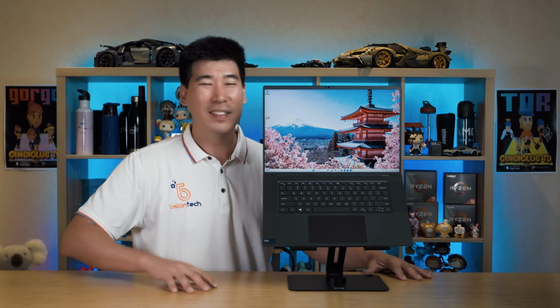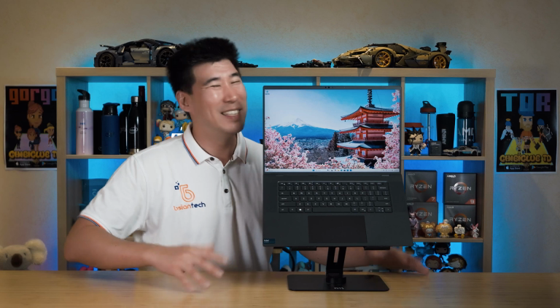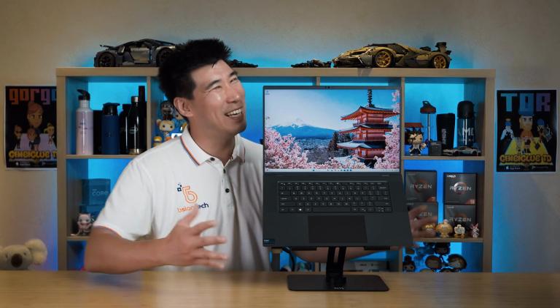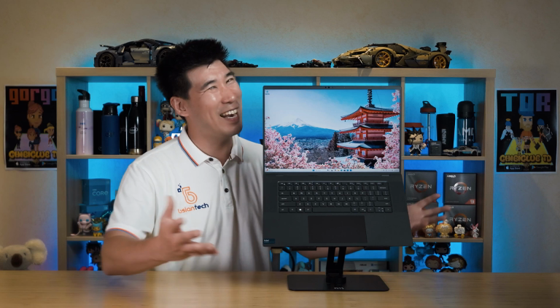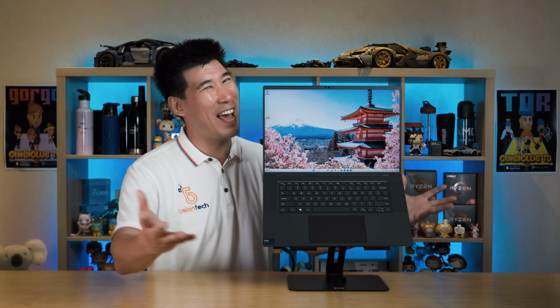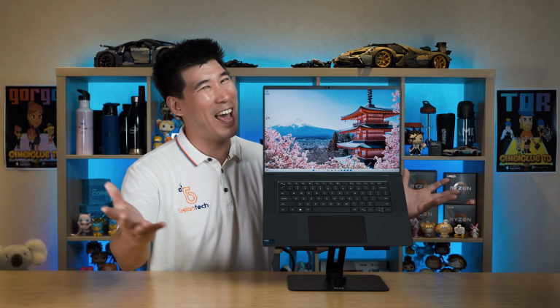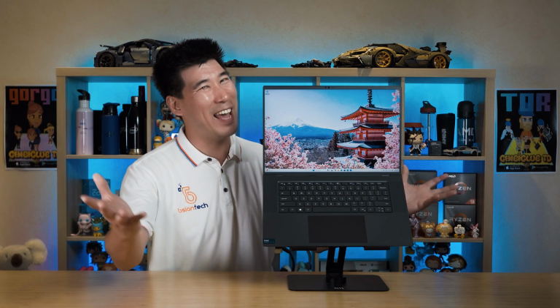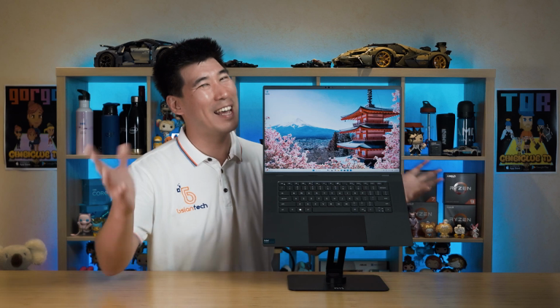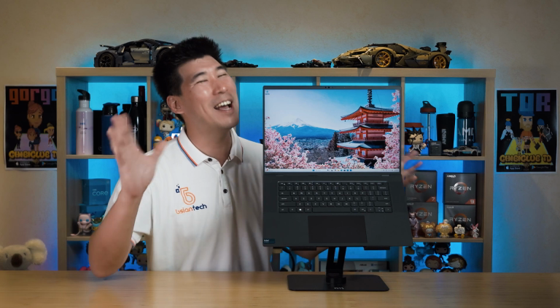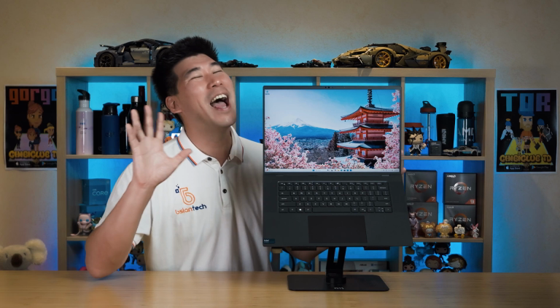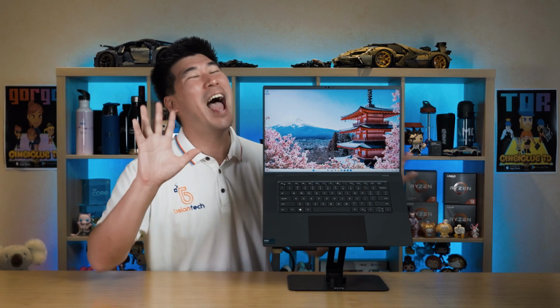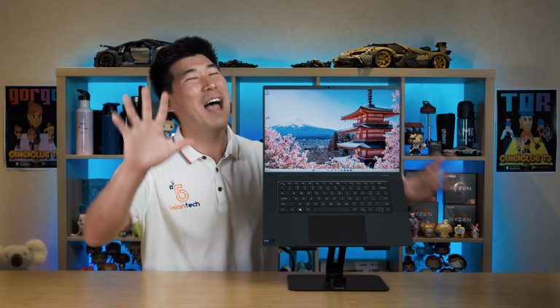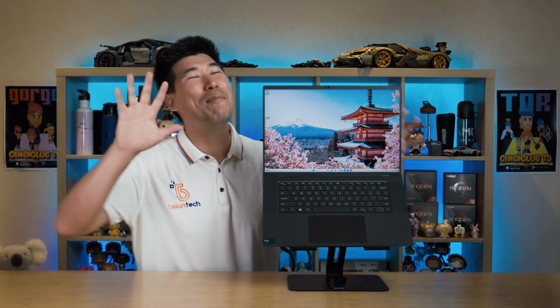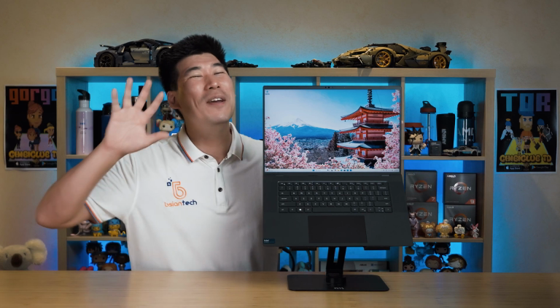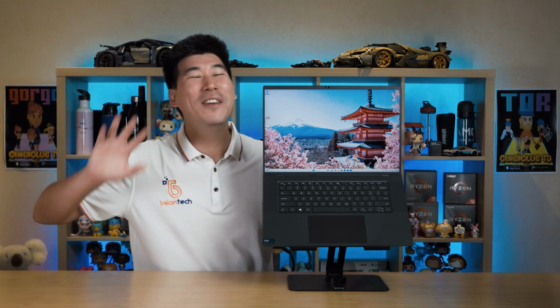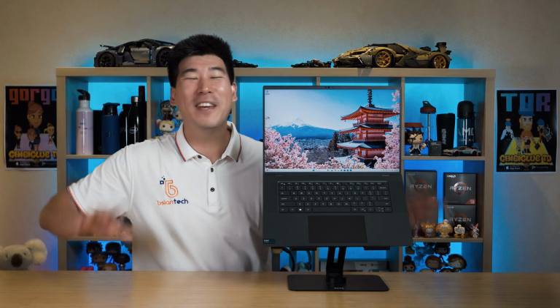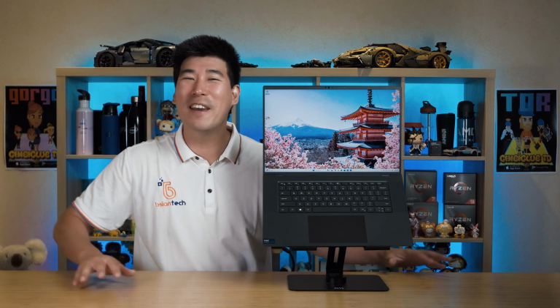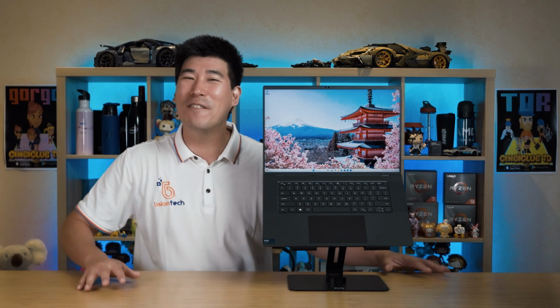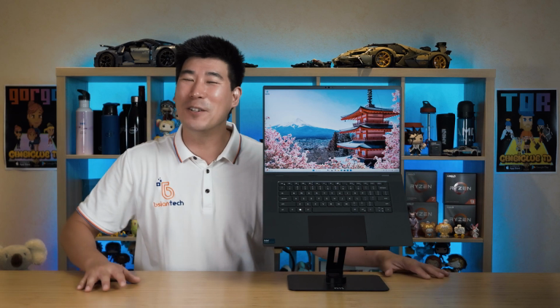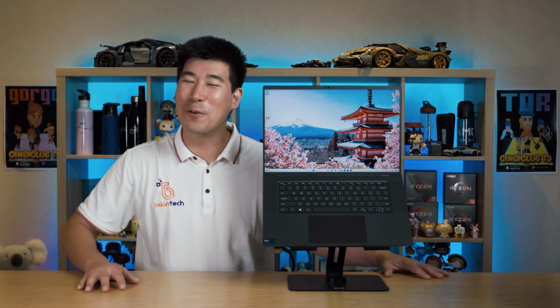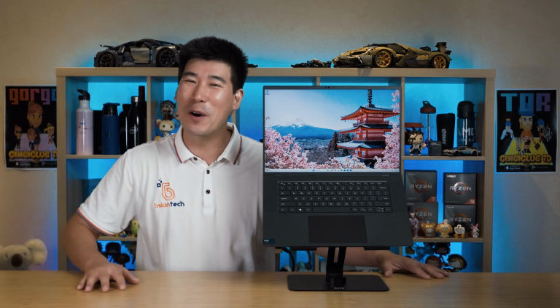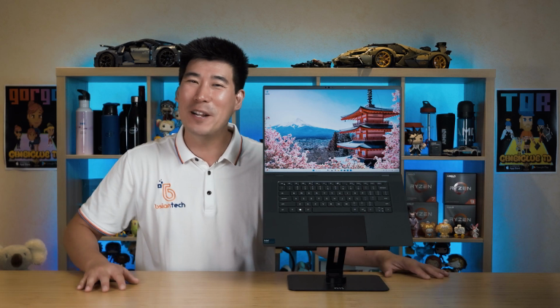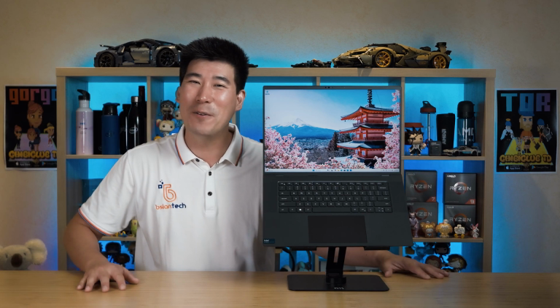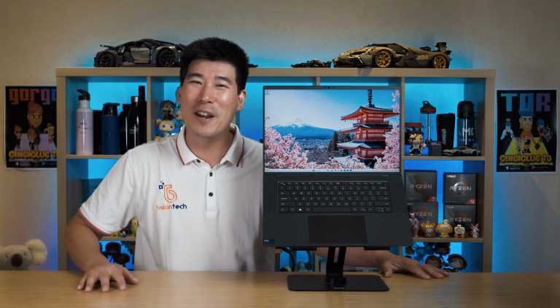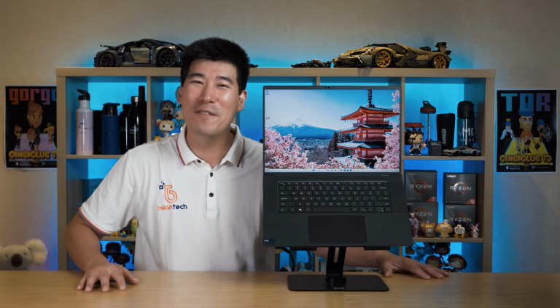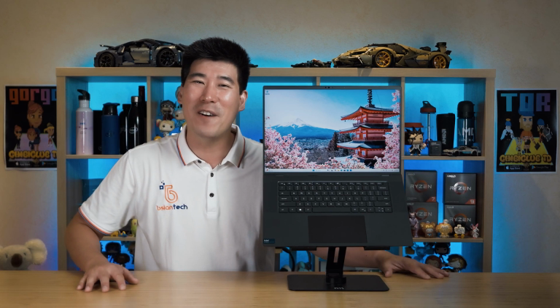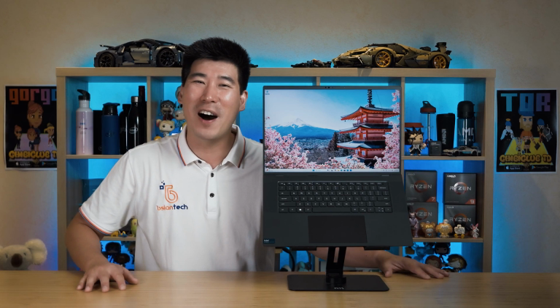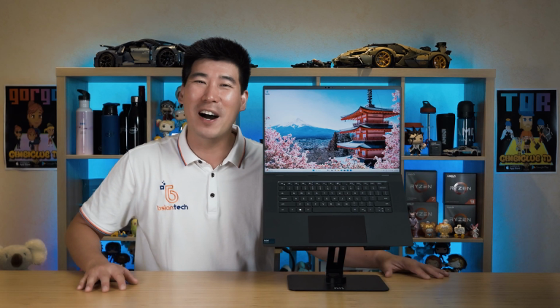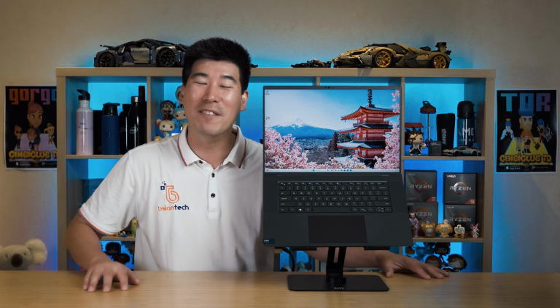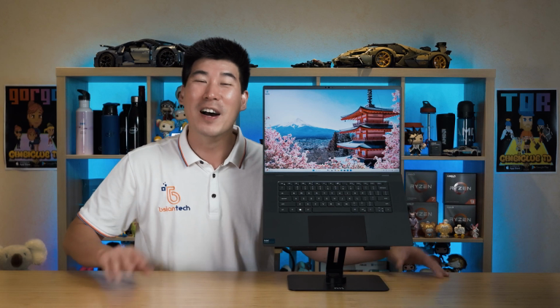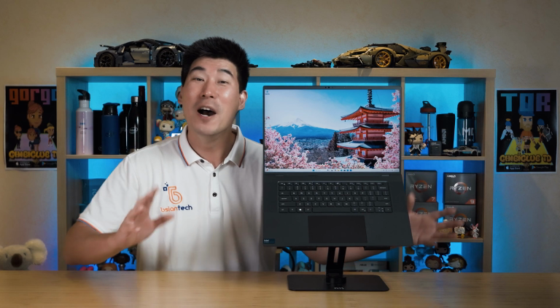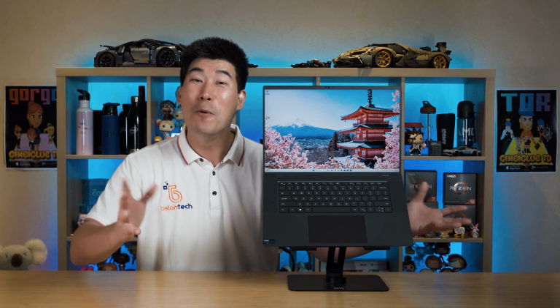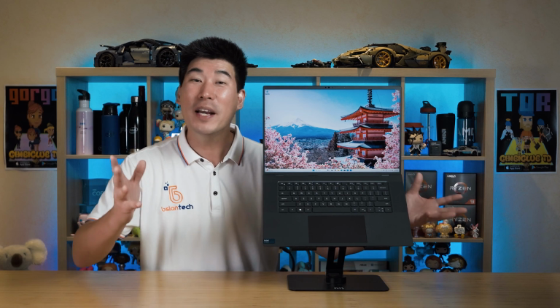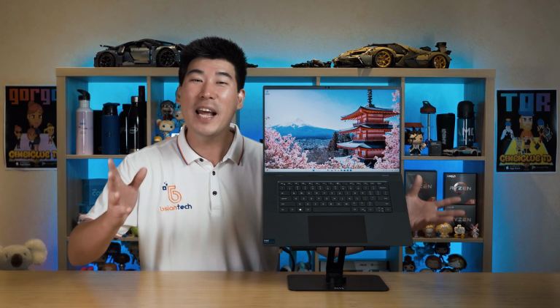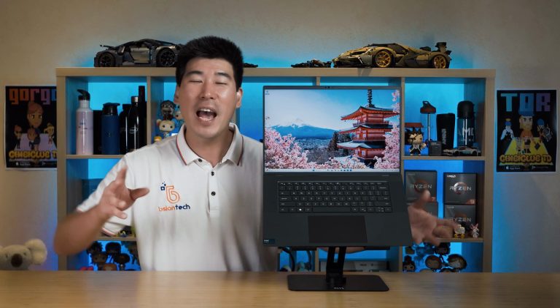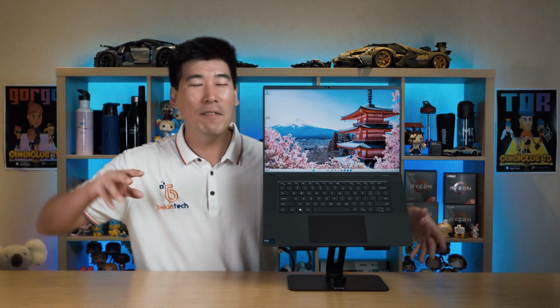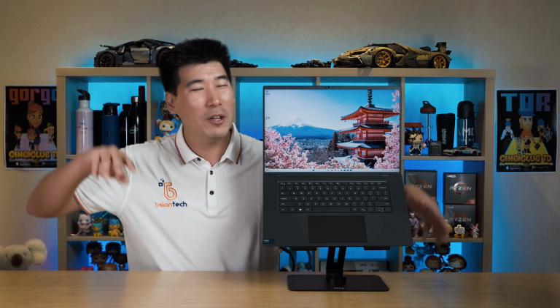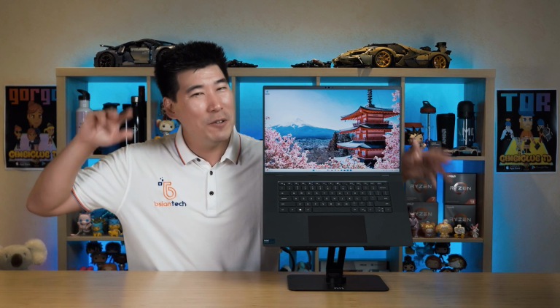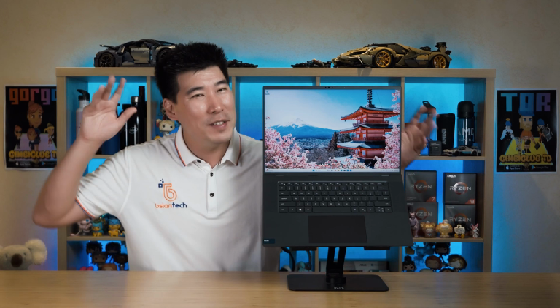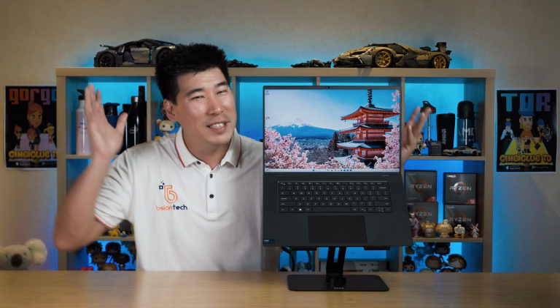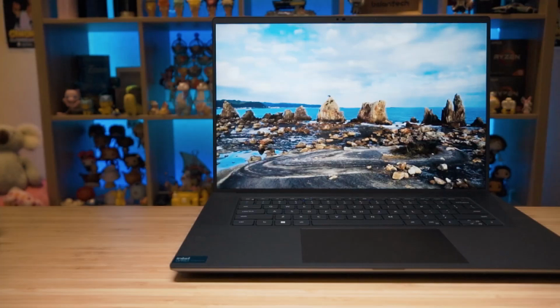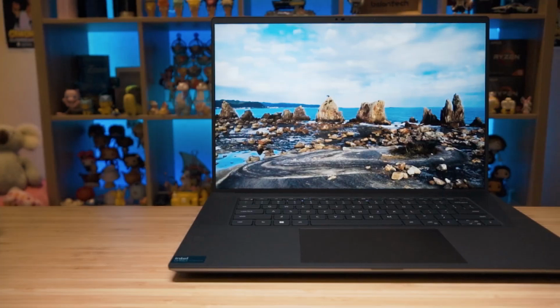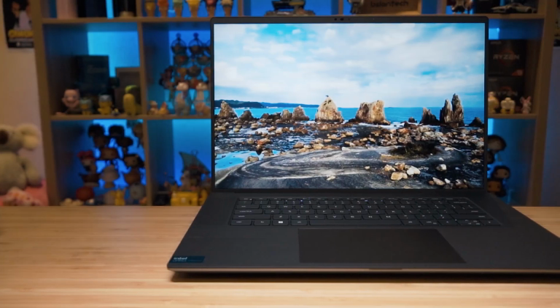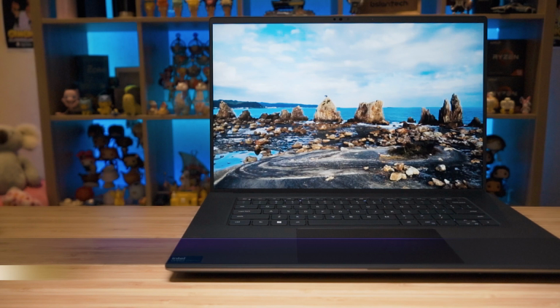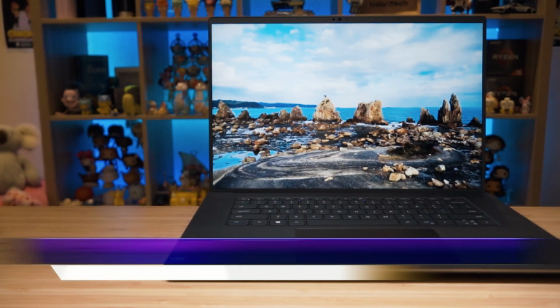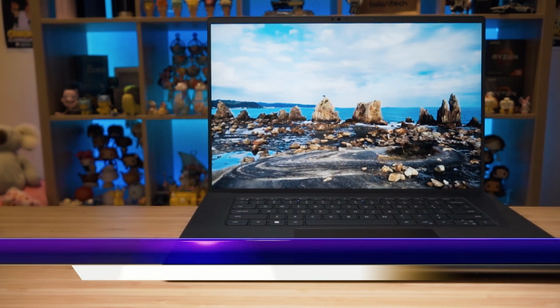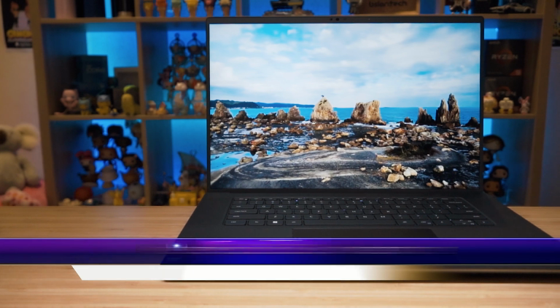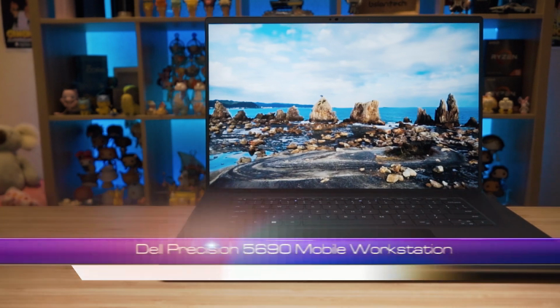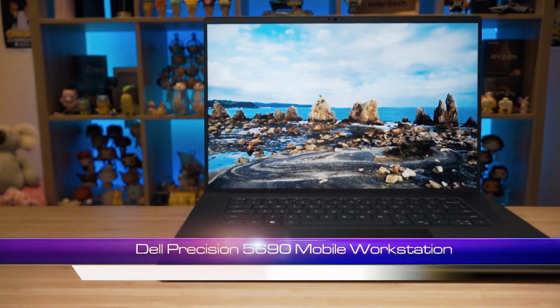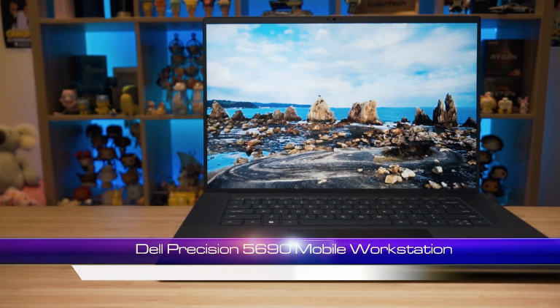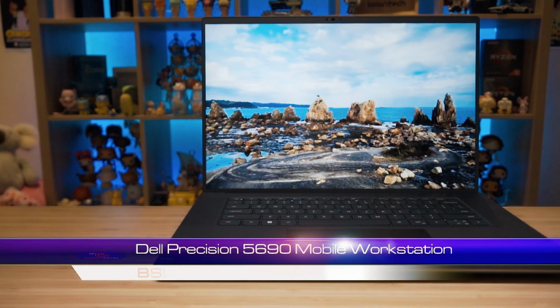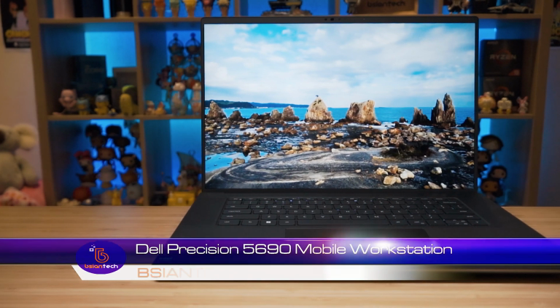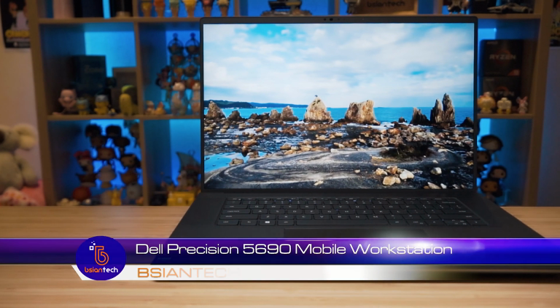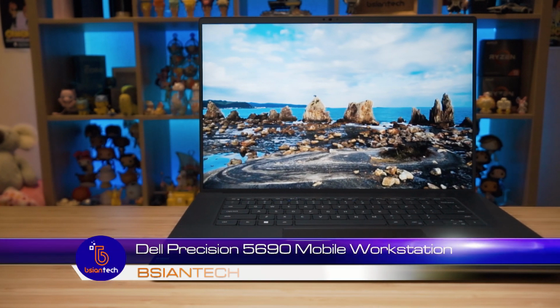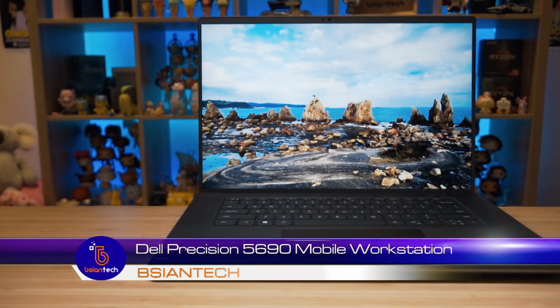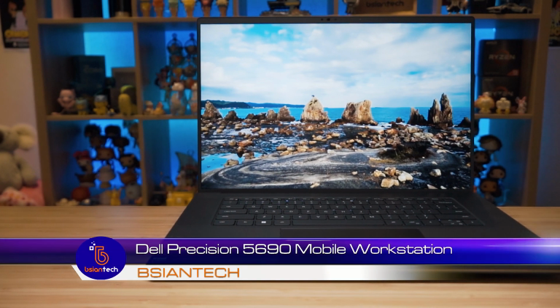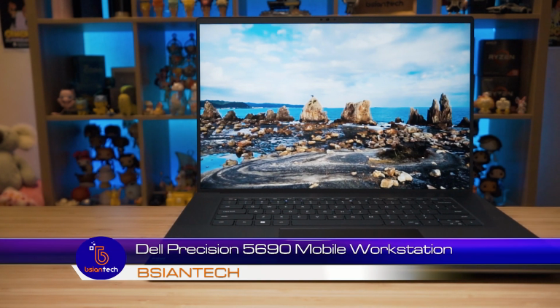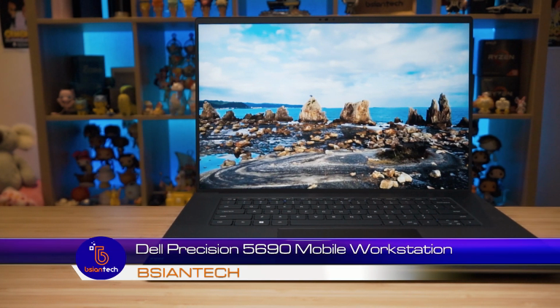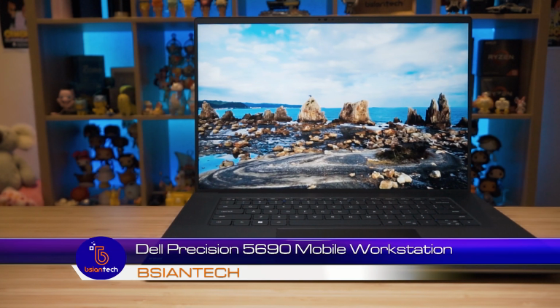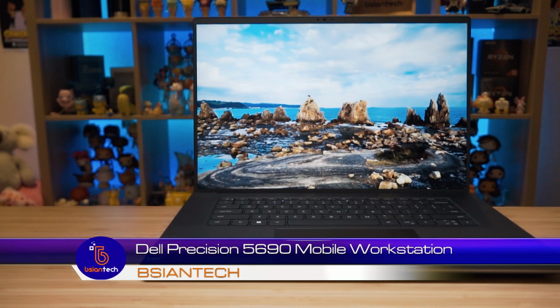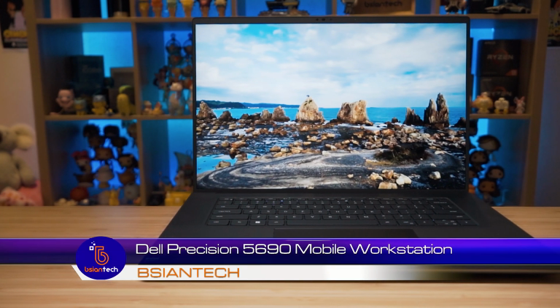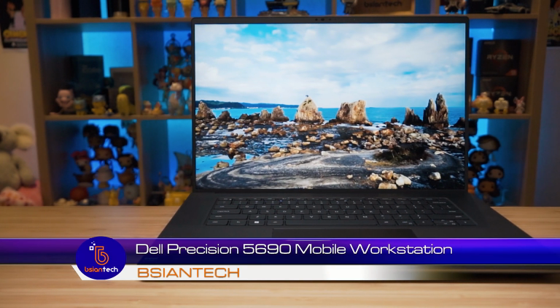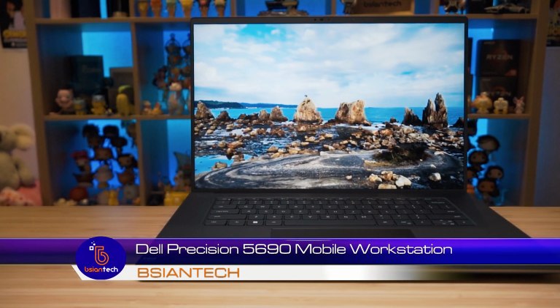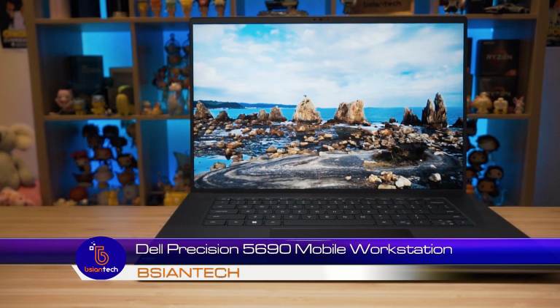G'day, happy new year for 2025. We're going to have a look at this Dell Precision 5690.